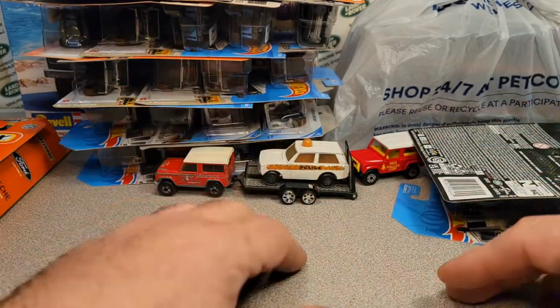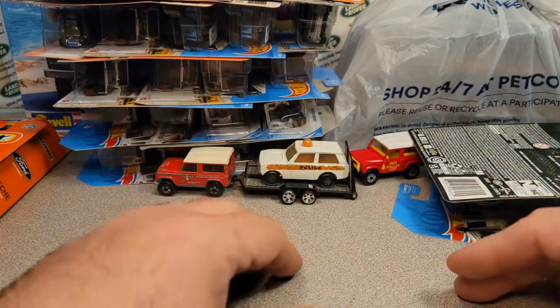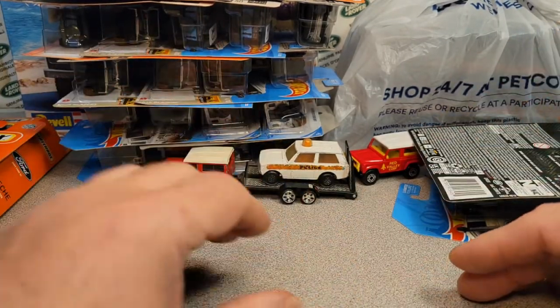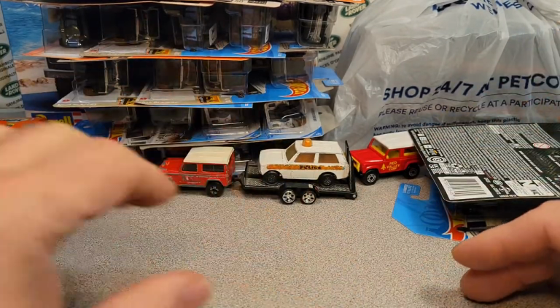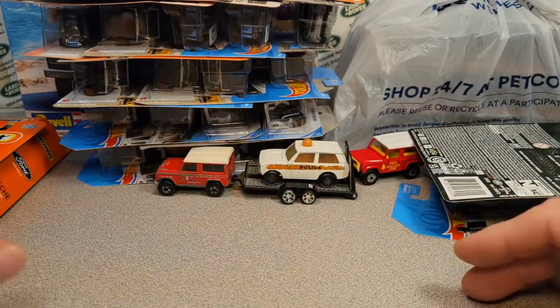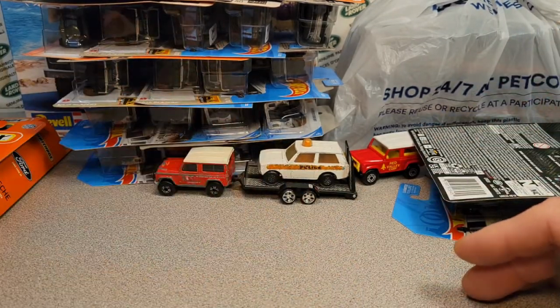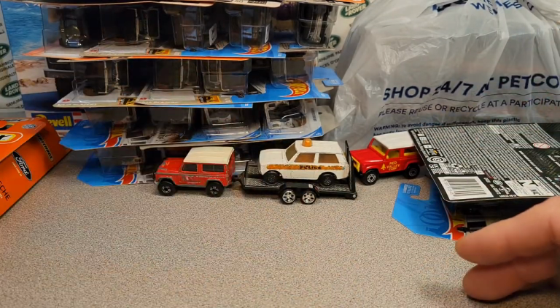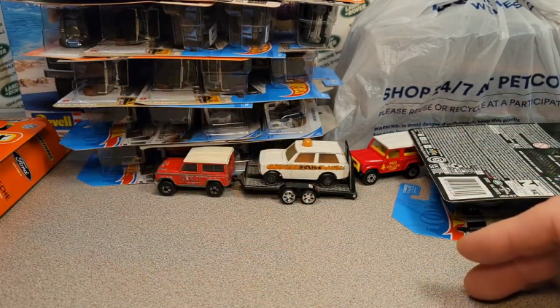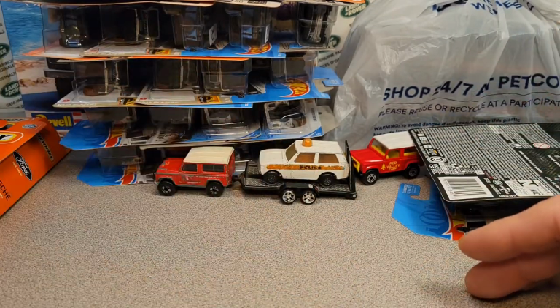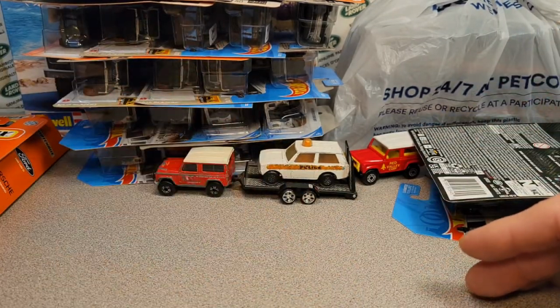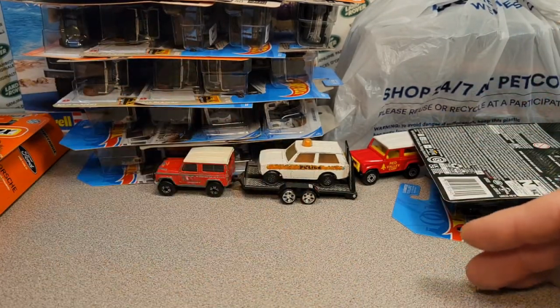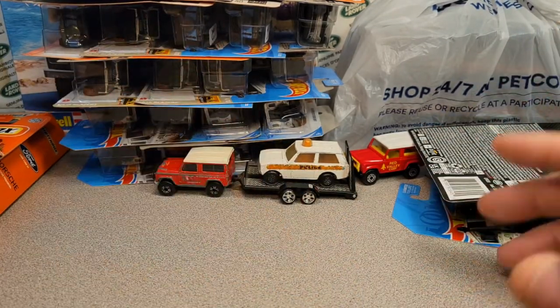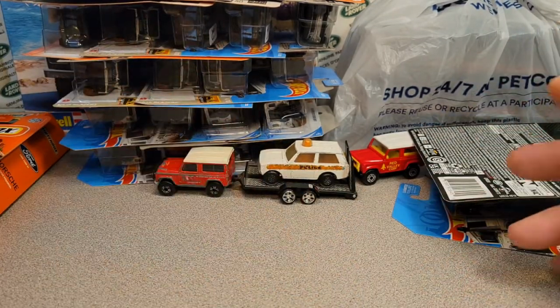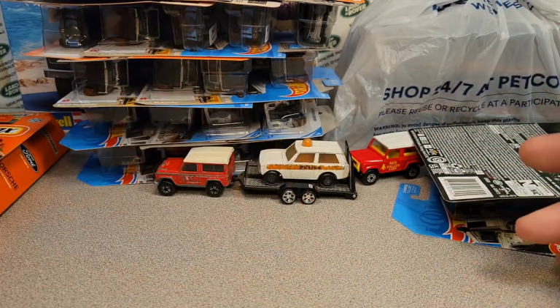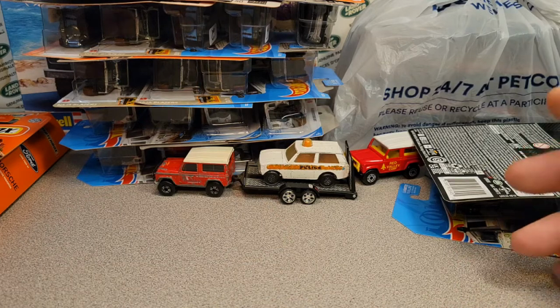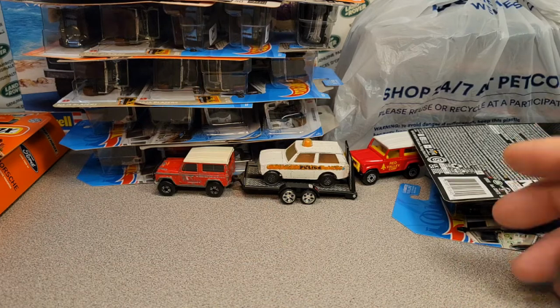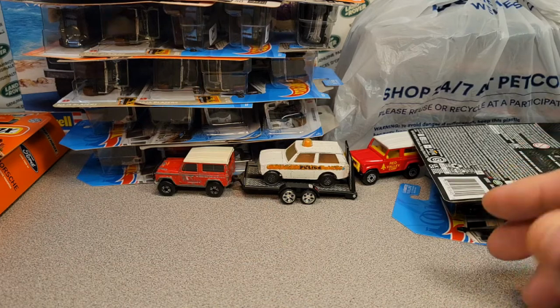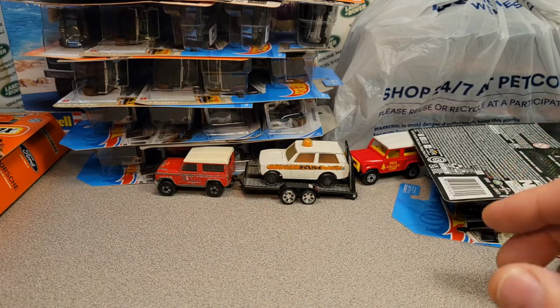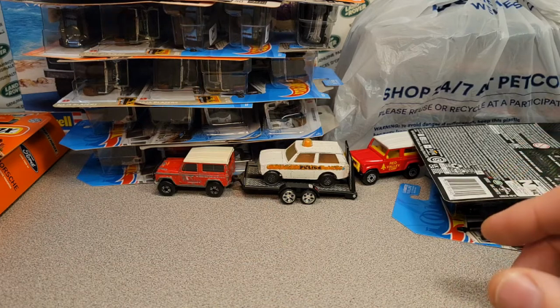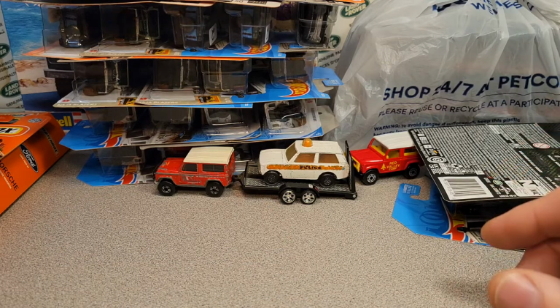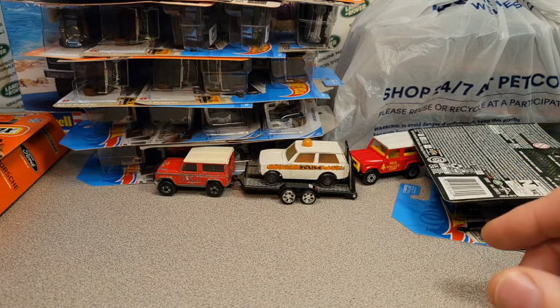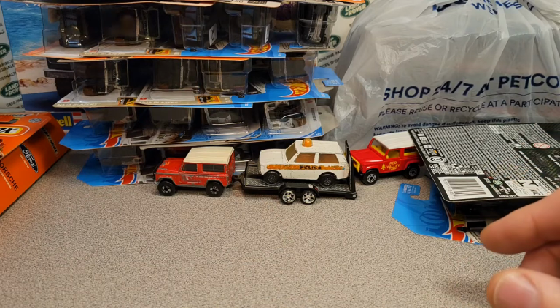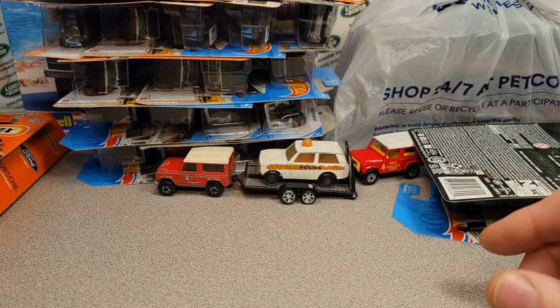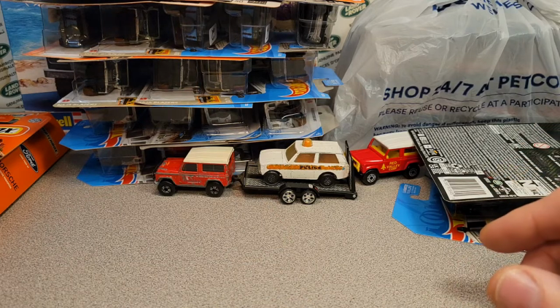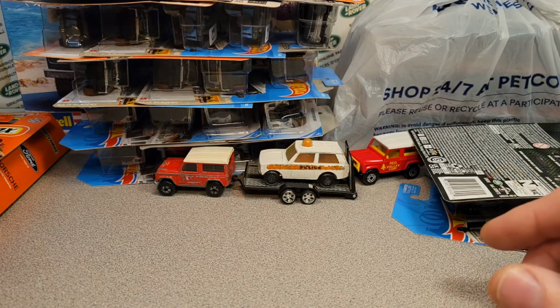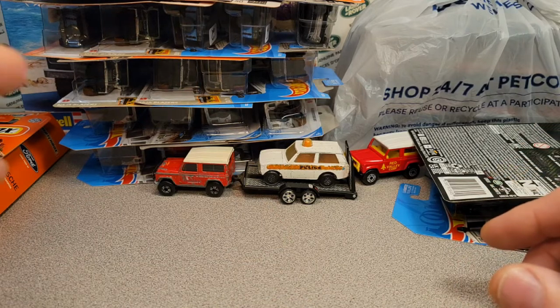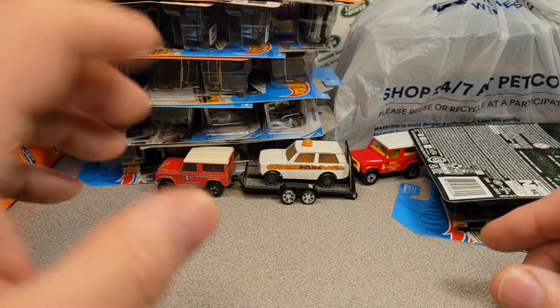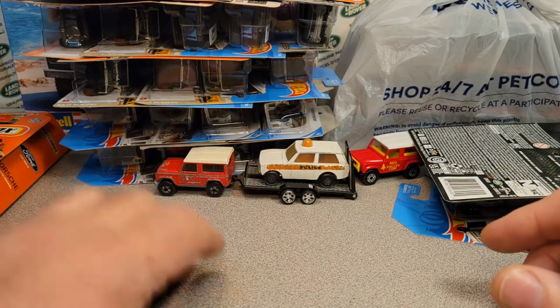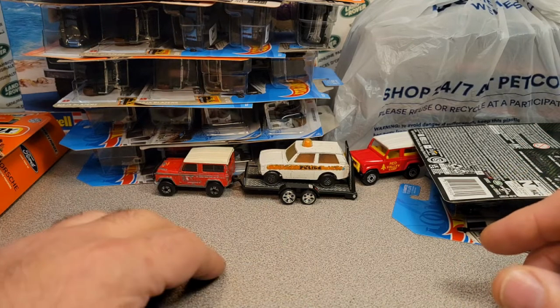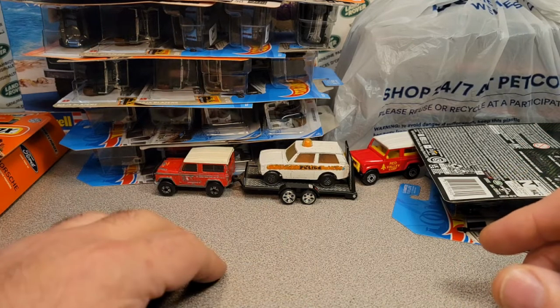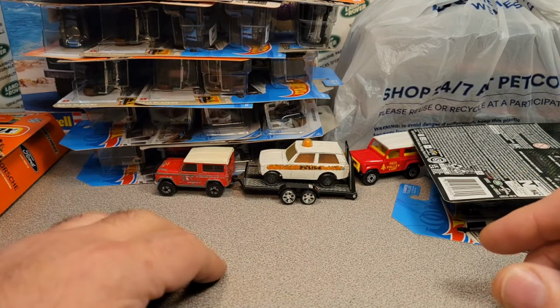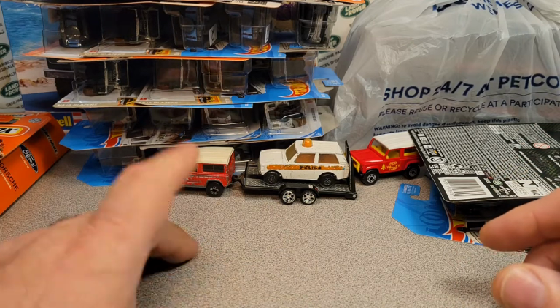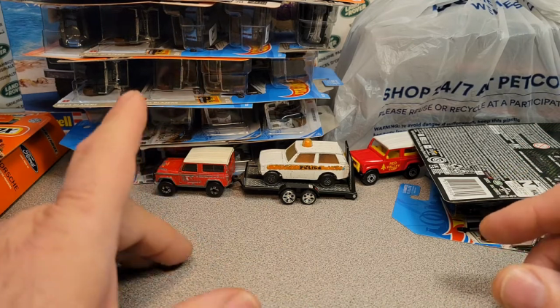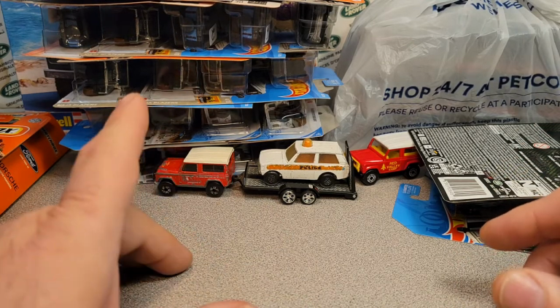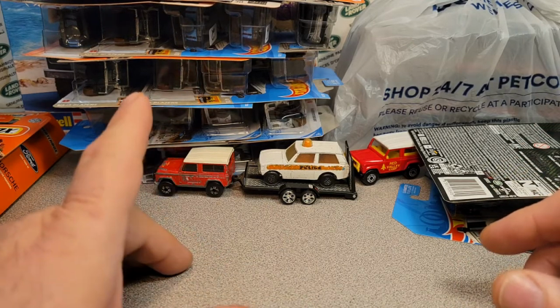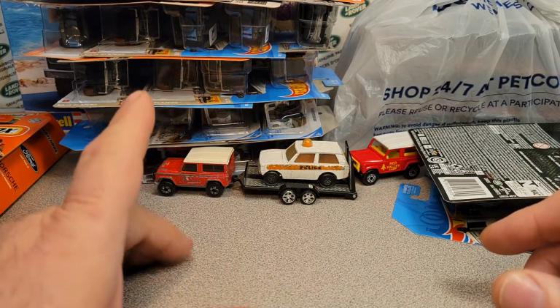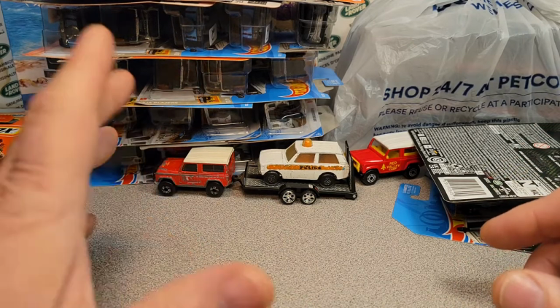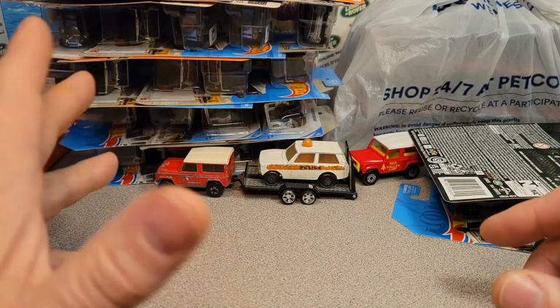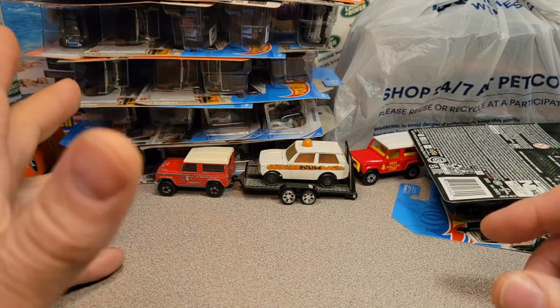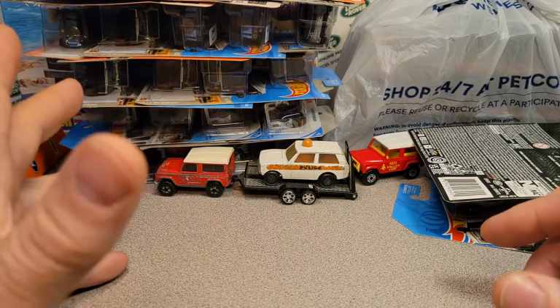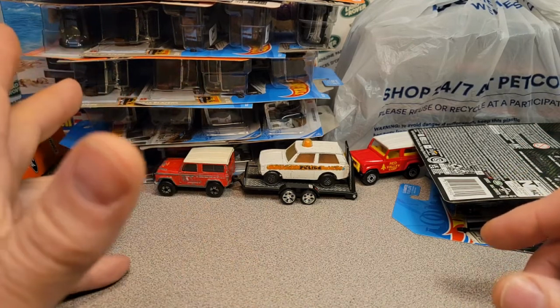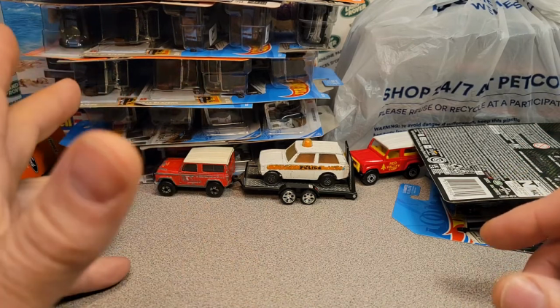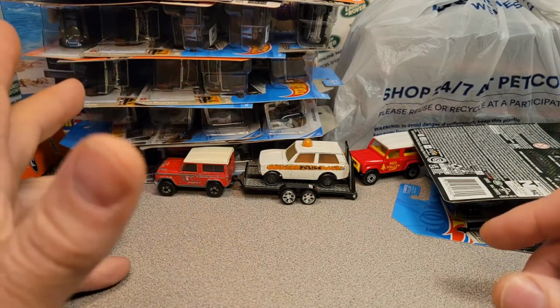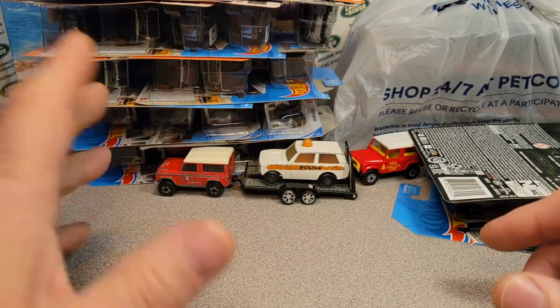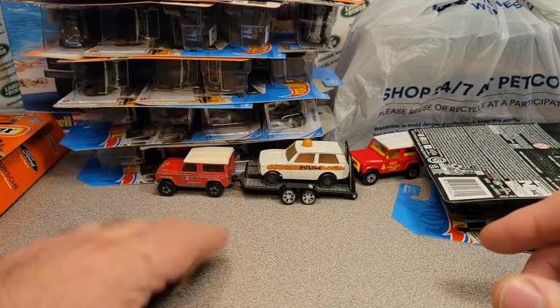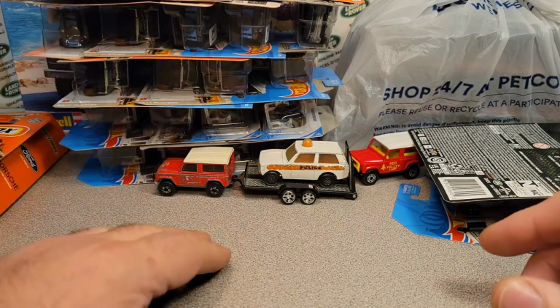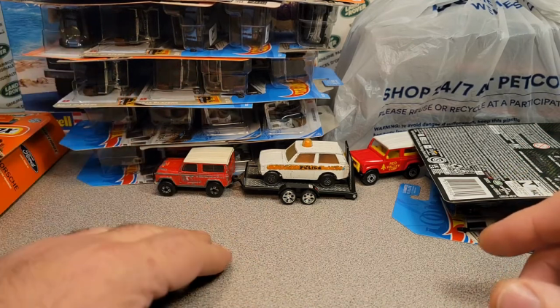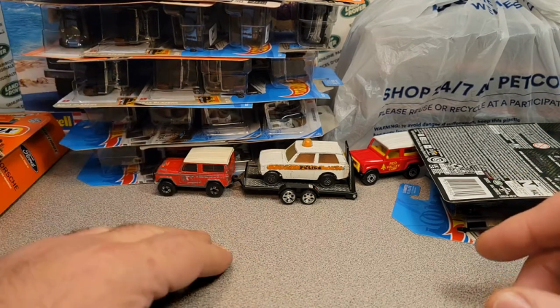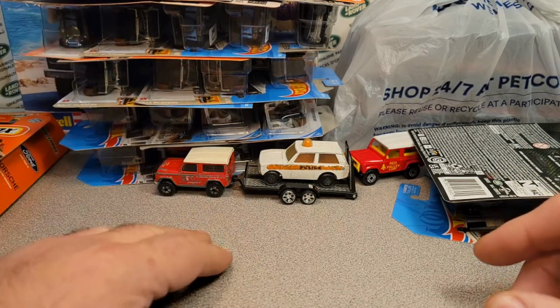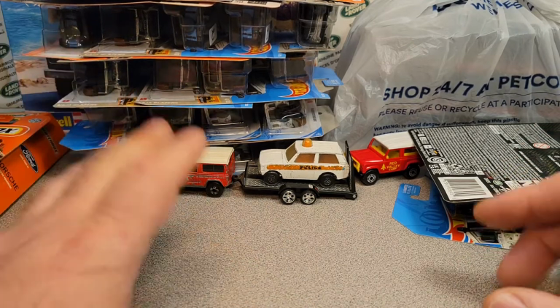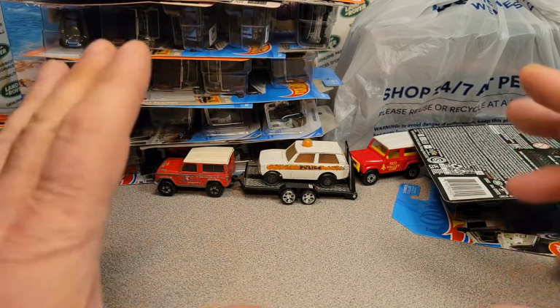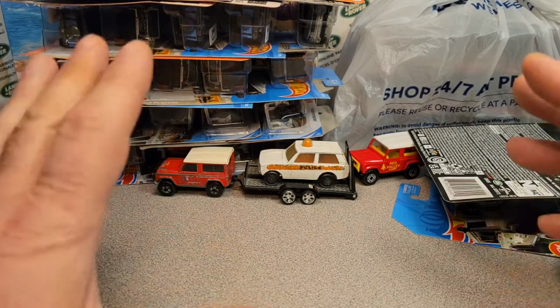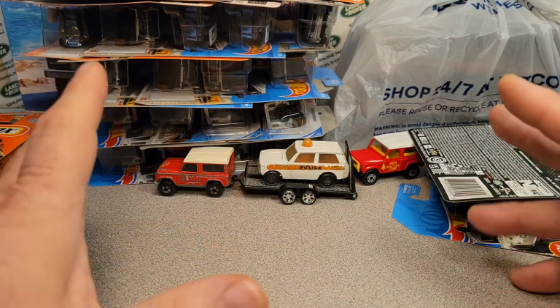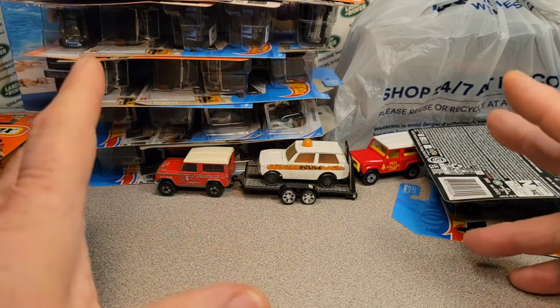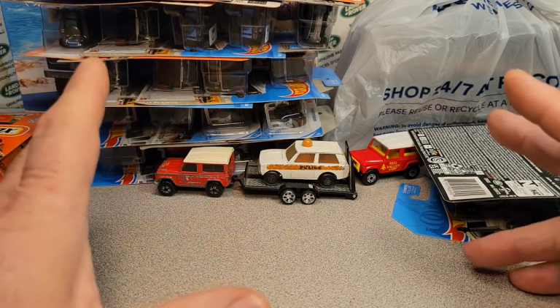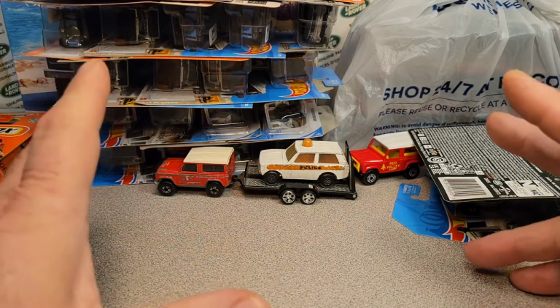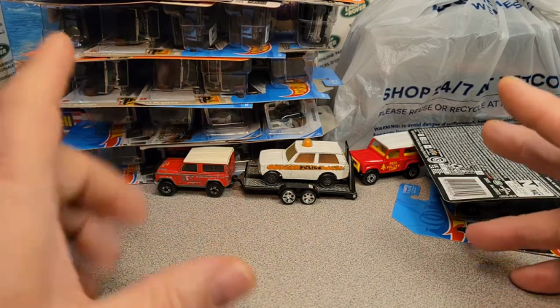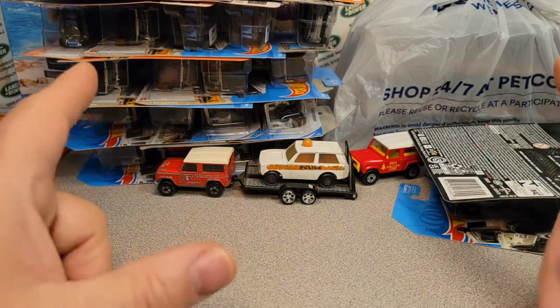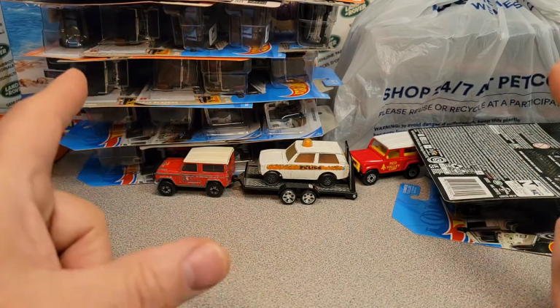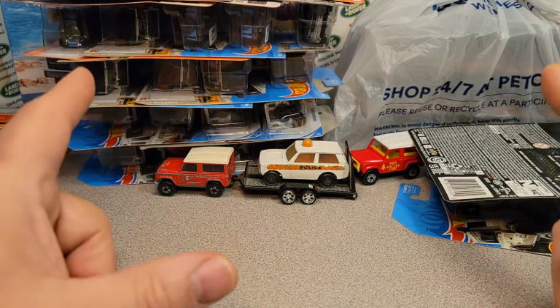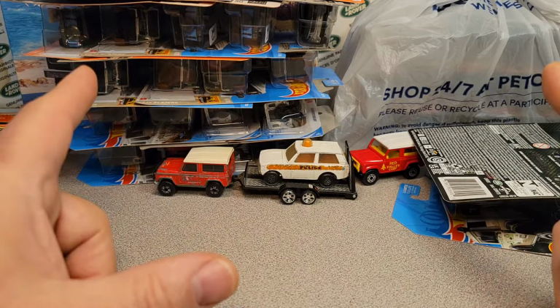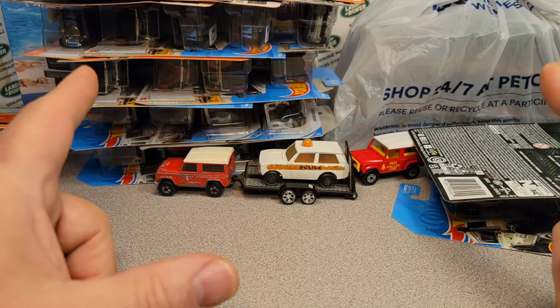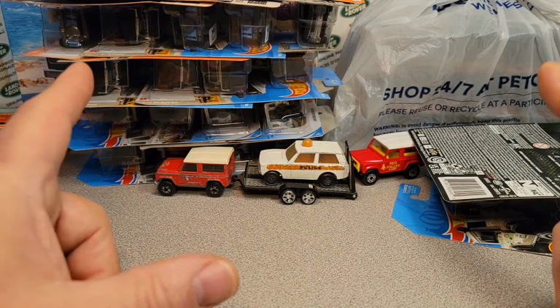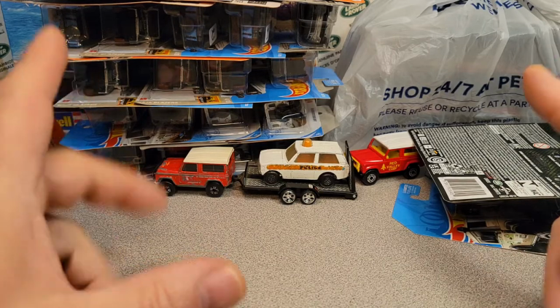I didn't really want to spend that much, but hey, they're only going to go up in price. All right, there you go — awesome.